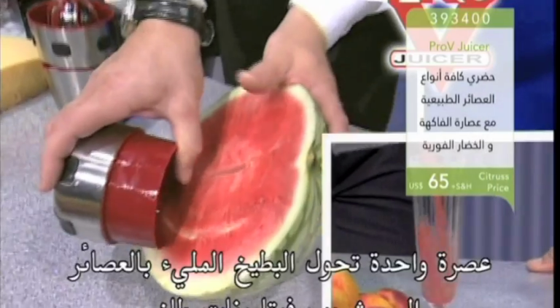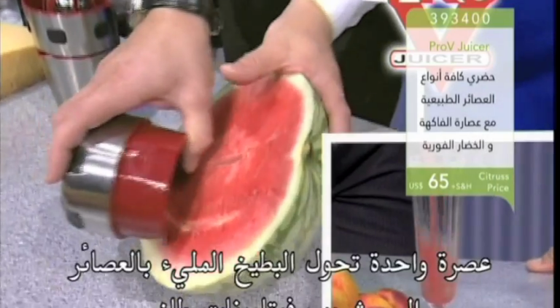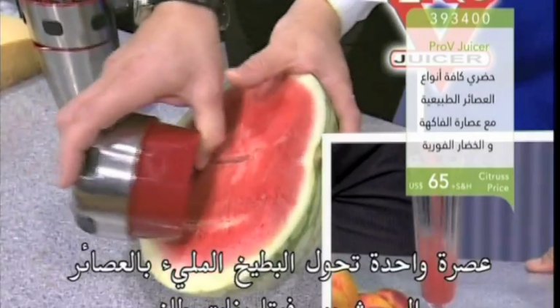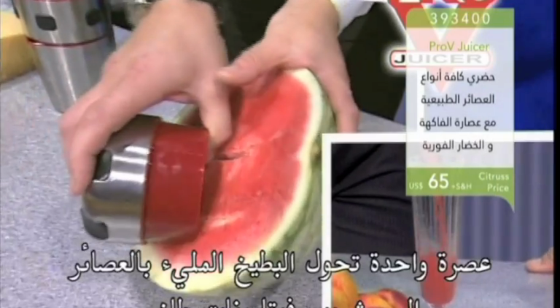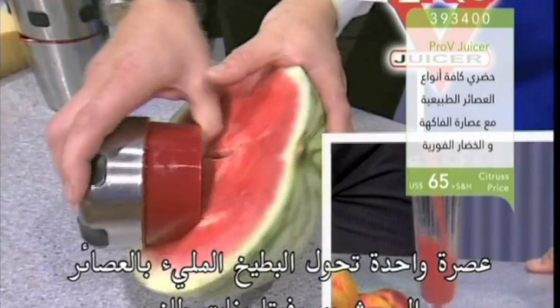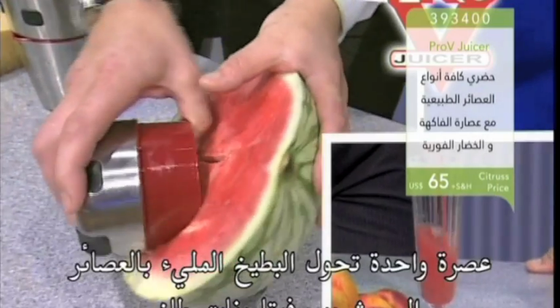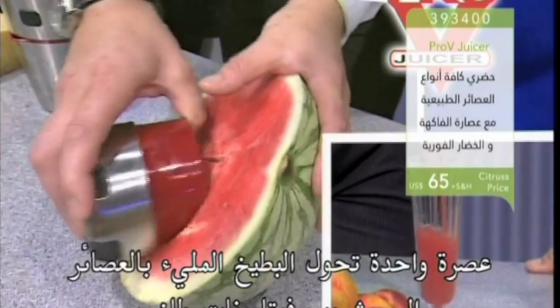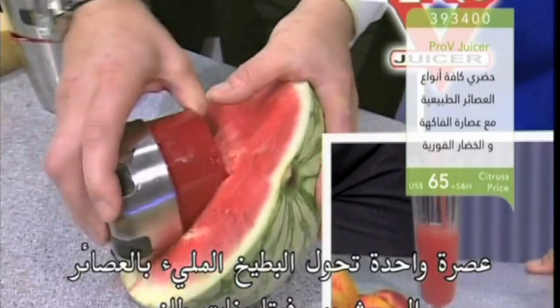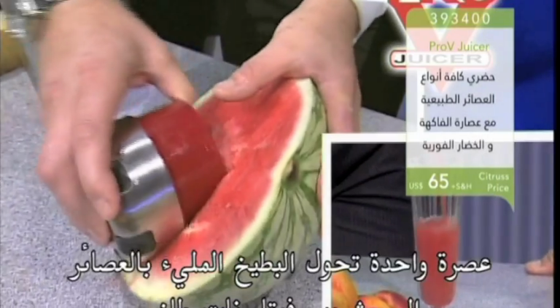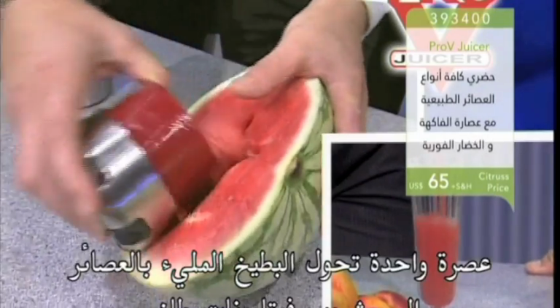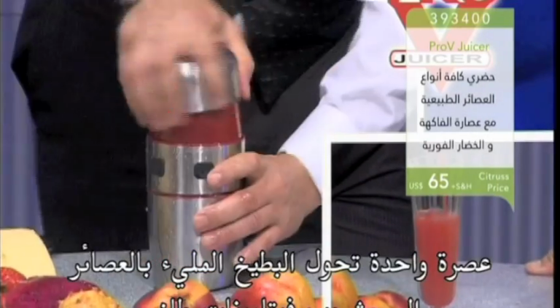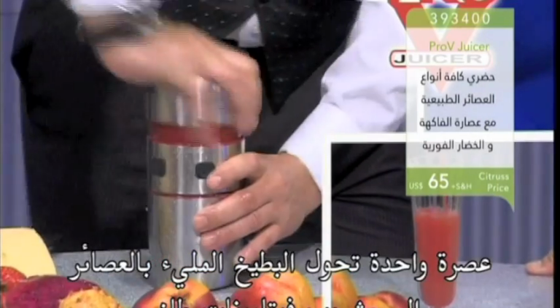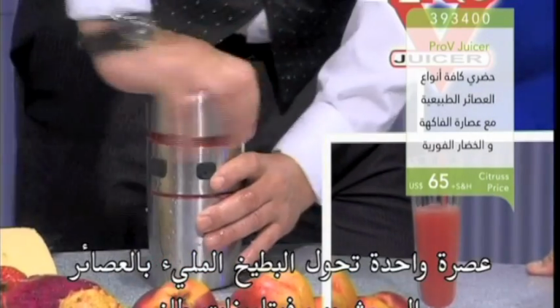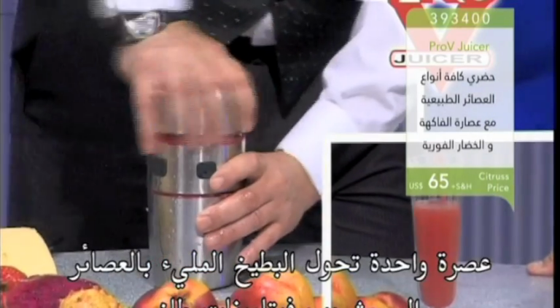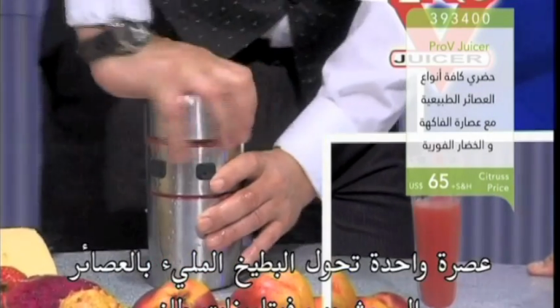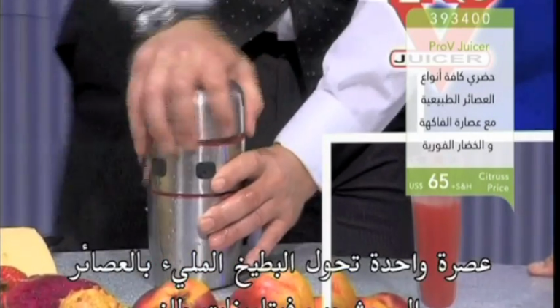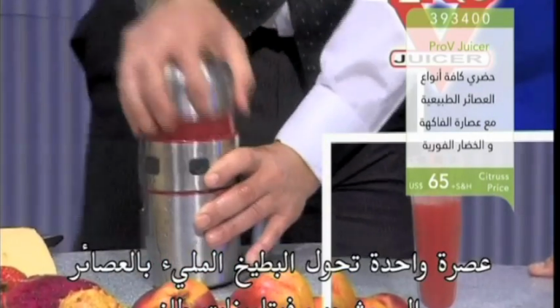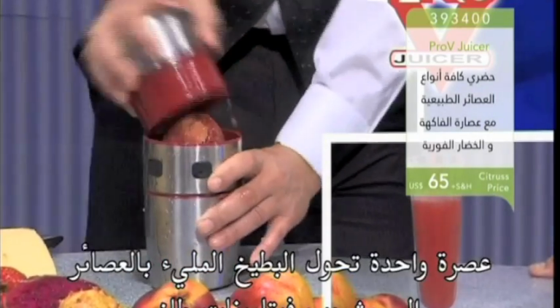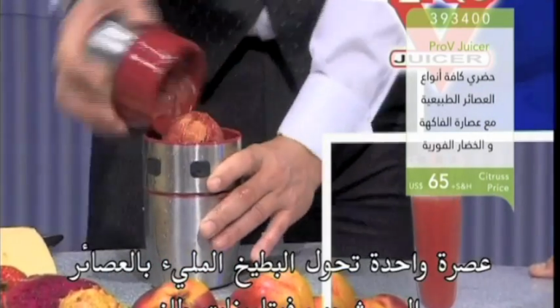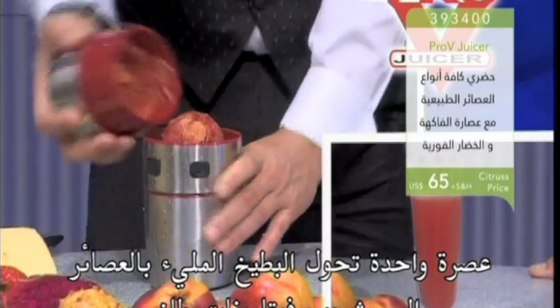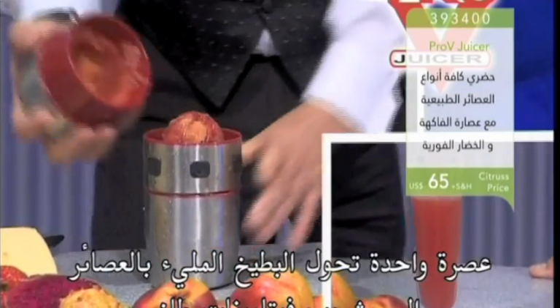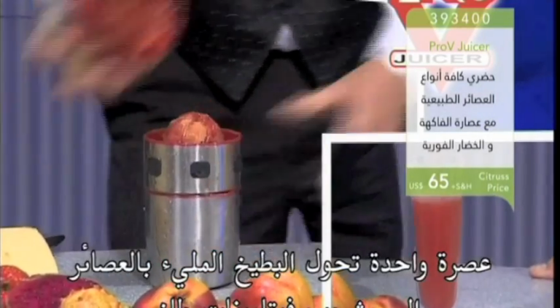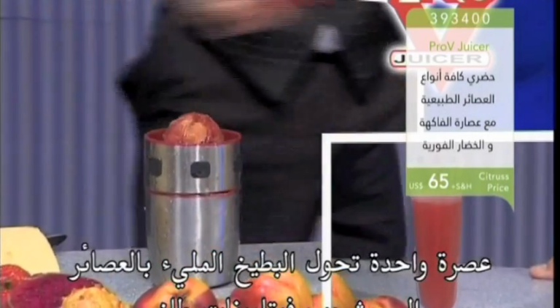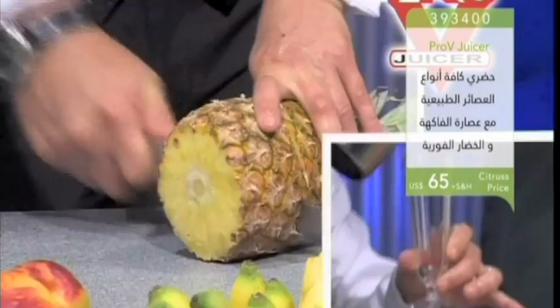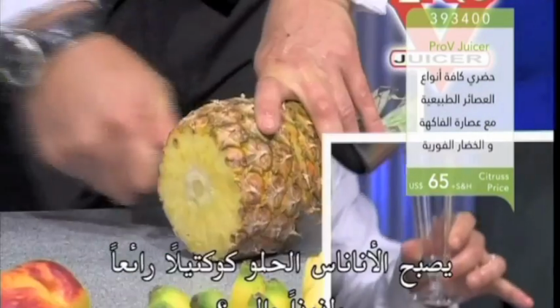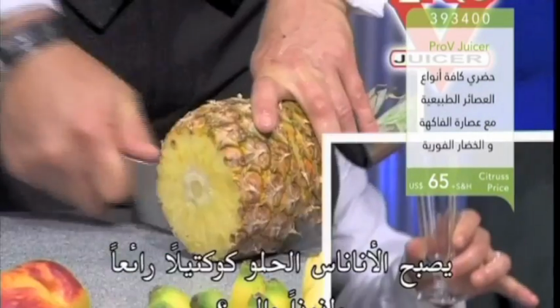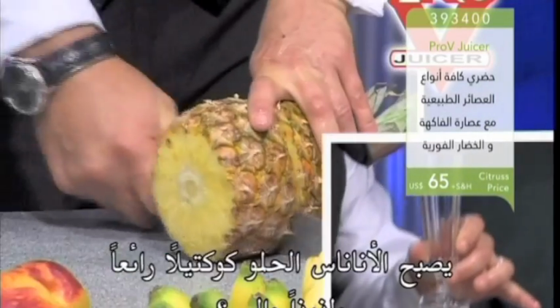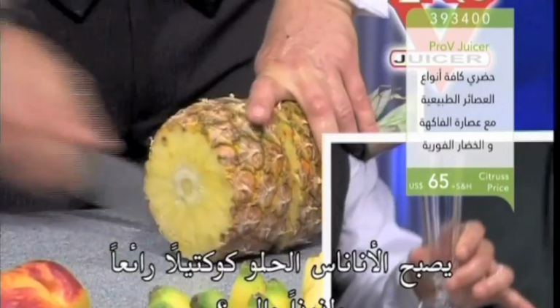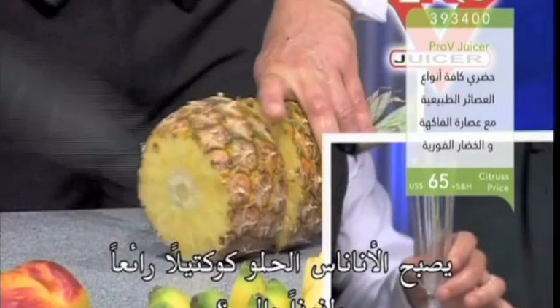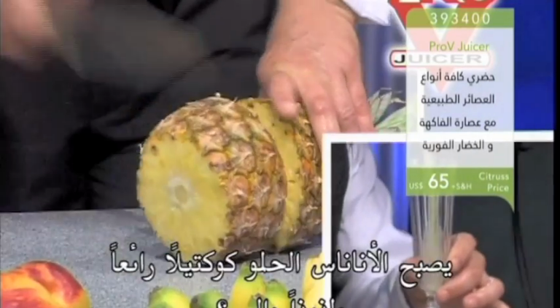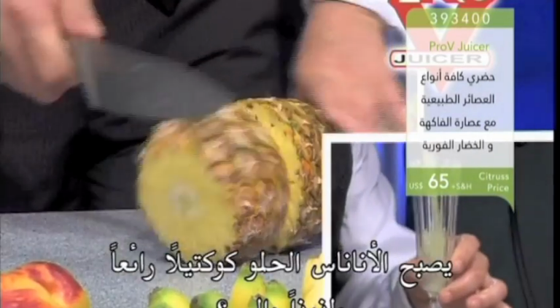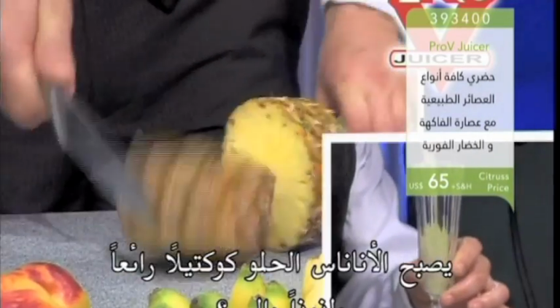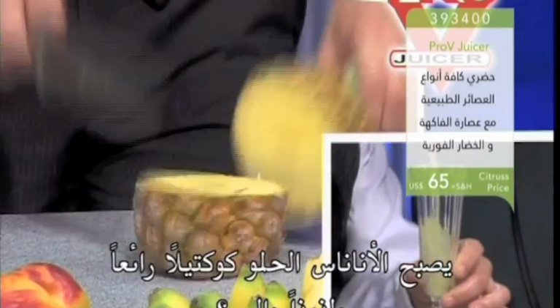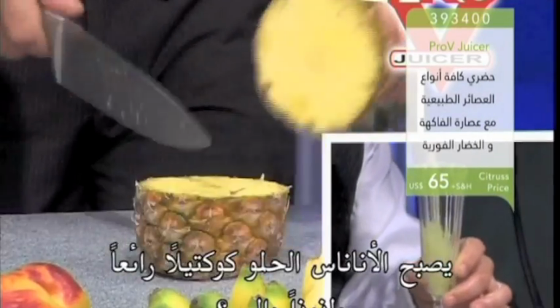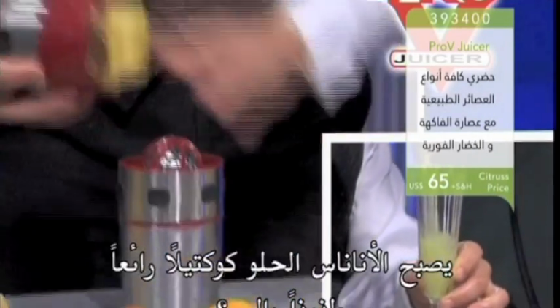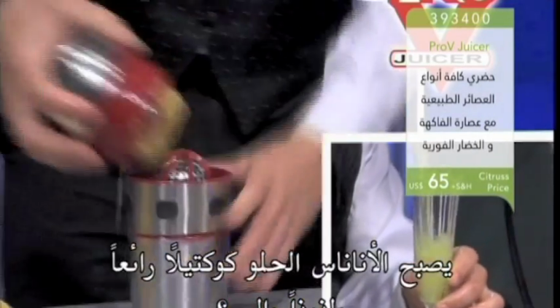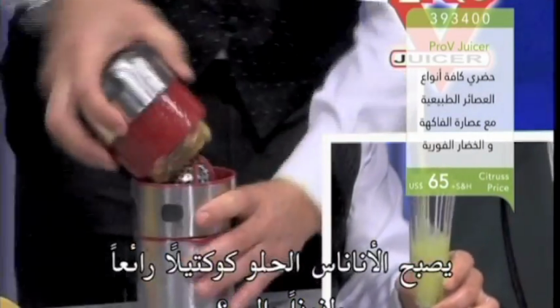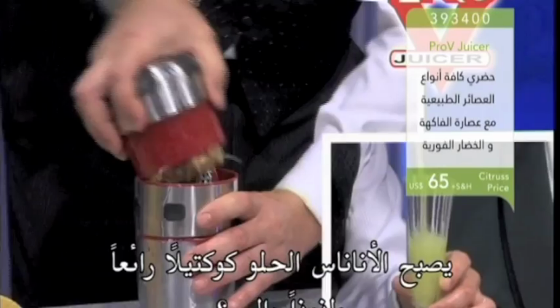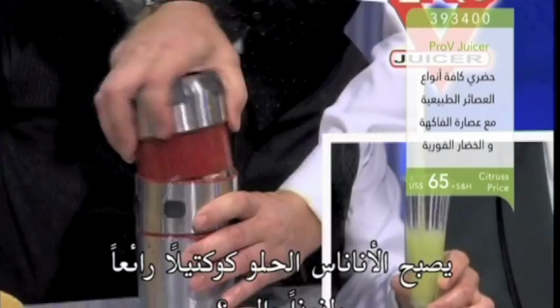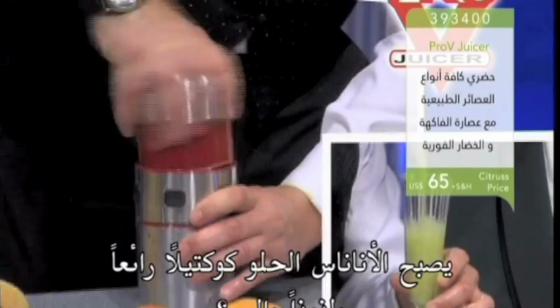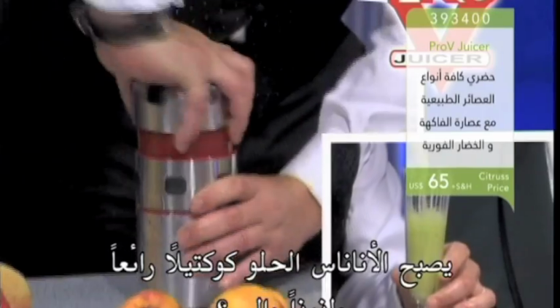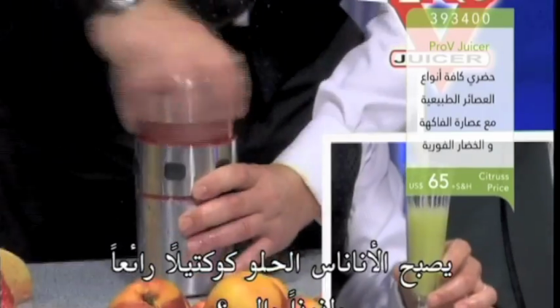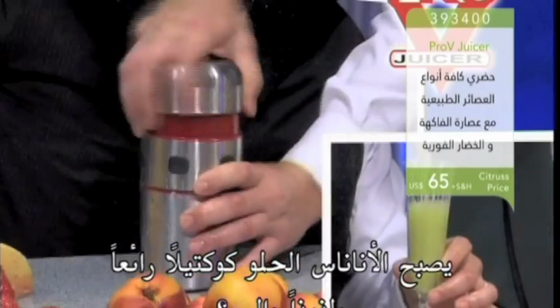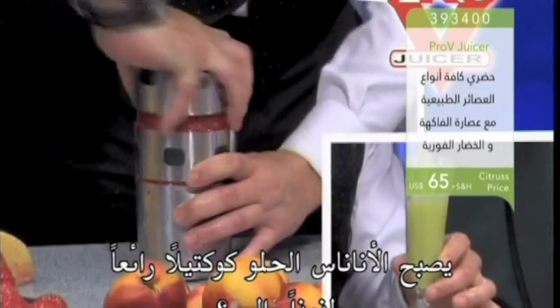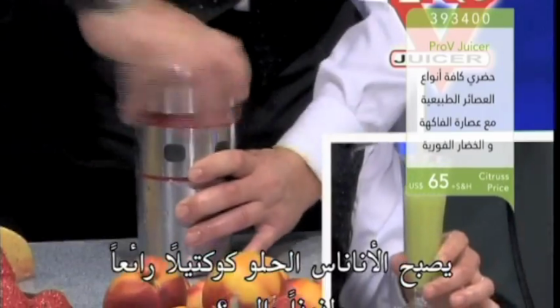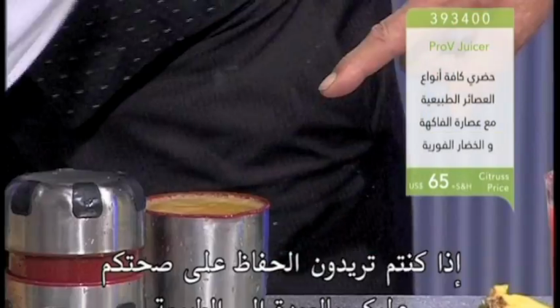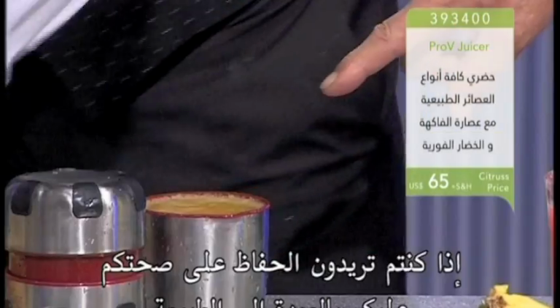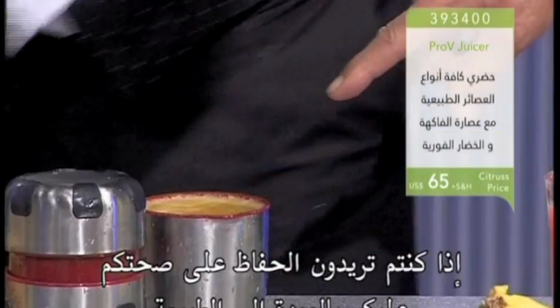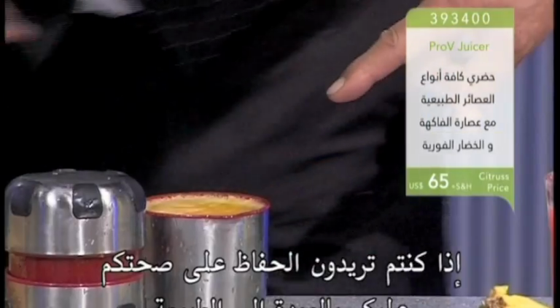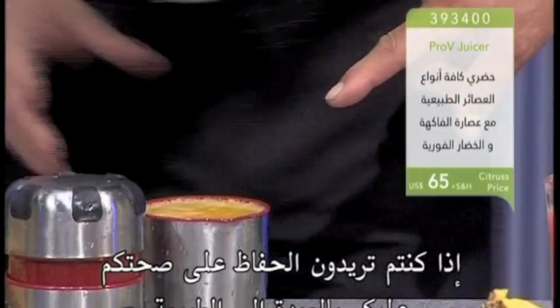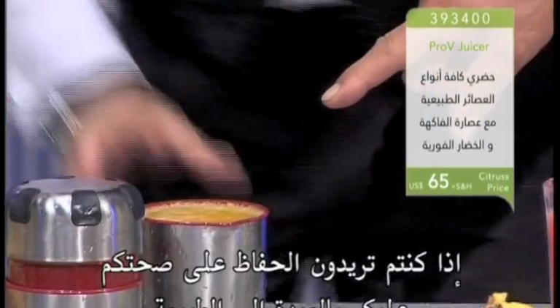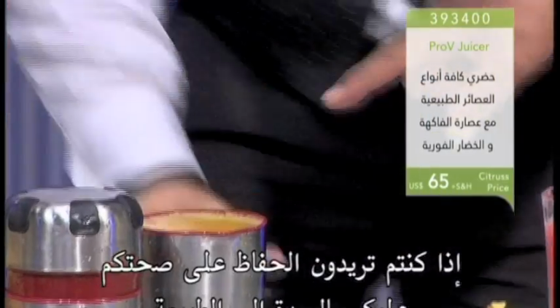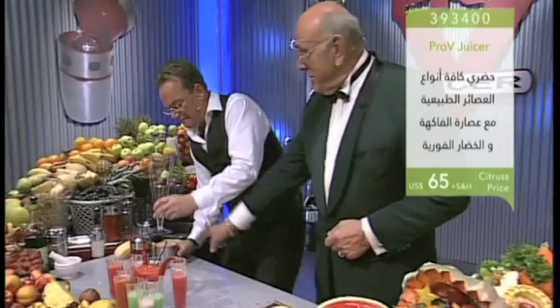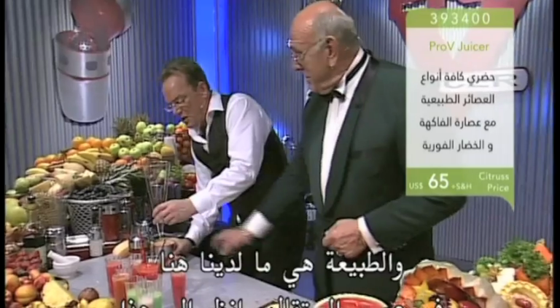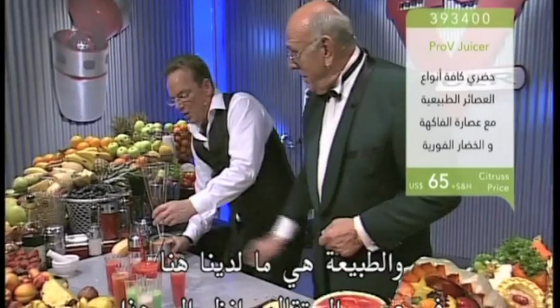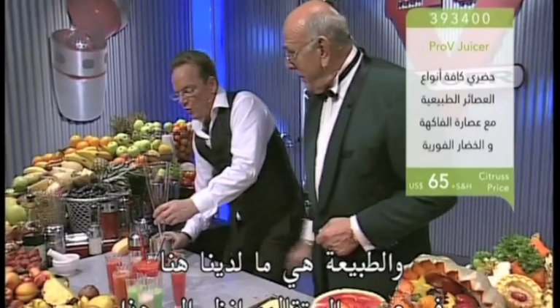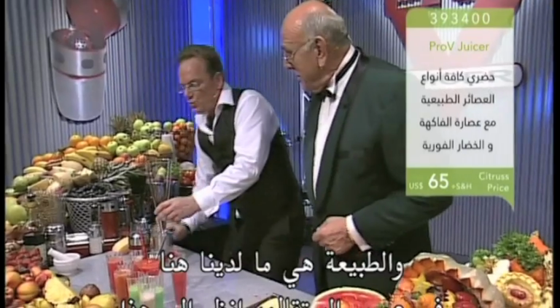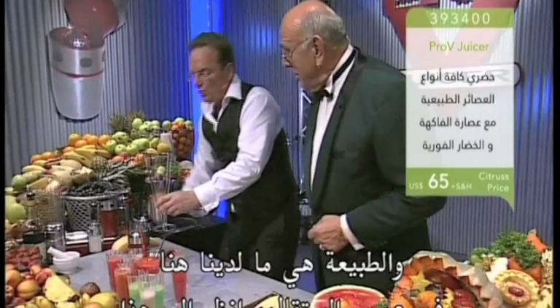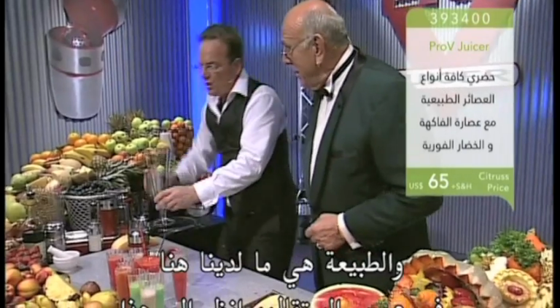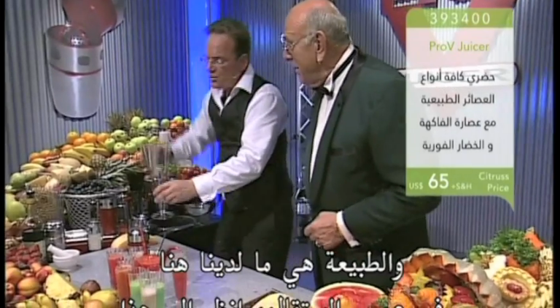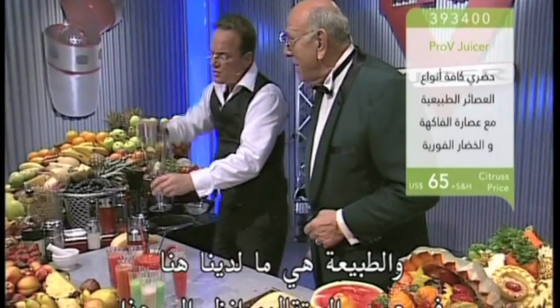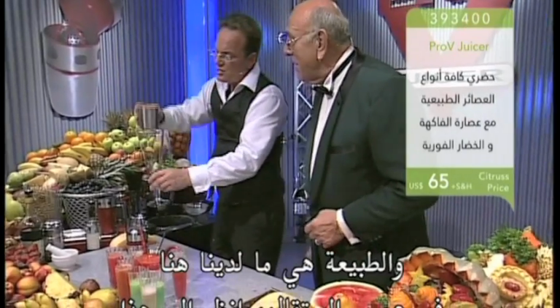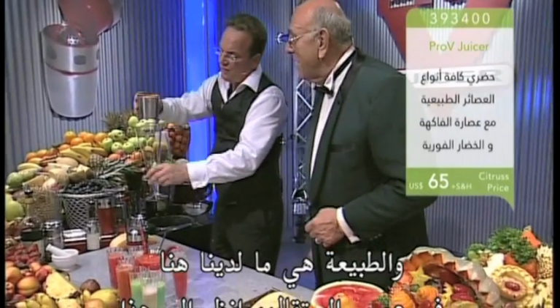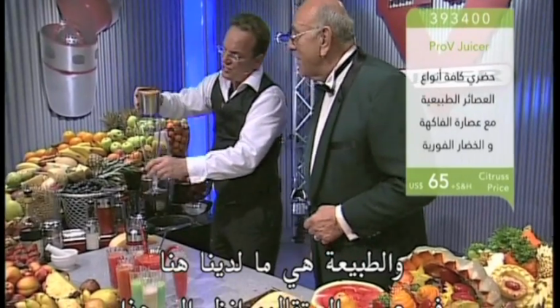Juicy melons turn in a twist into a fresh vitamin drink. And sweet pineapple becomes a great, delicious cocktail — a real taste of nature. And nature's what you've got here.